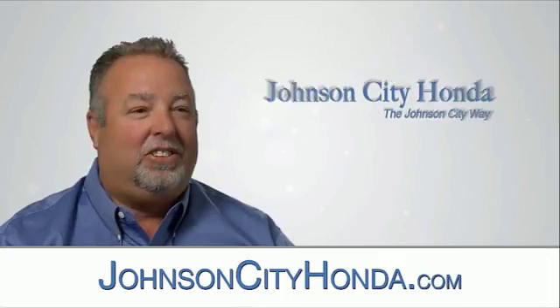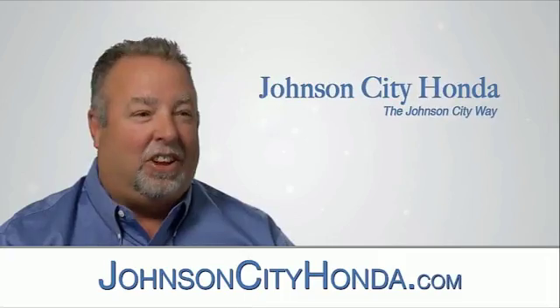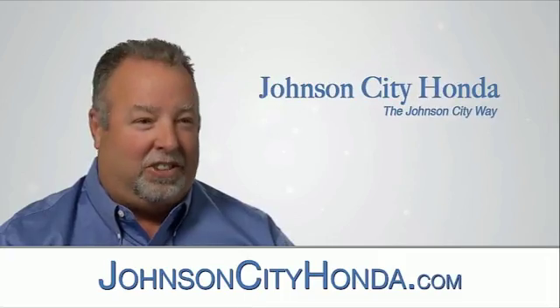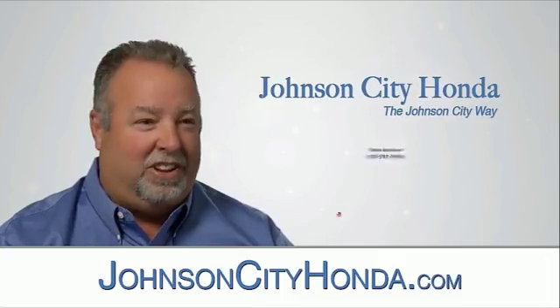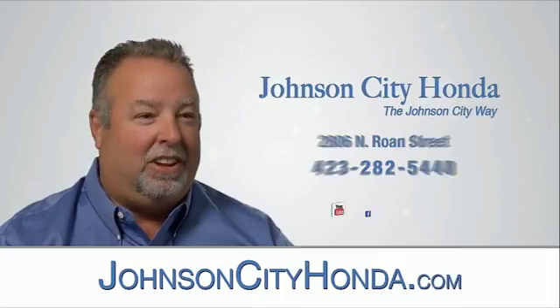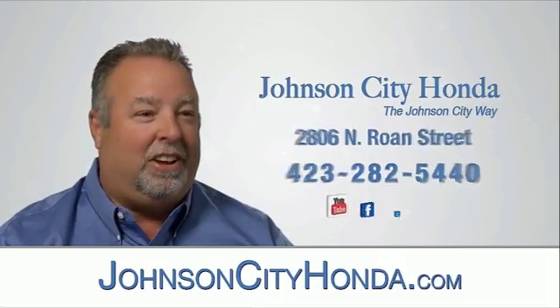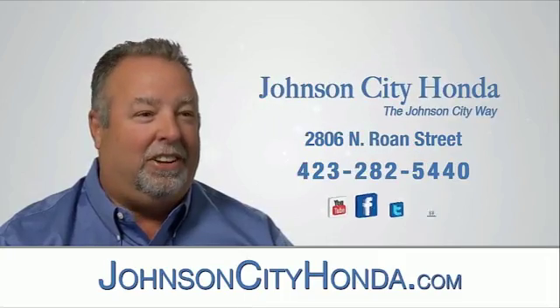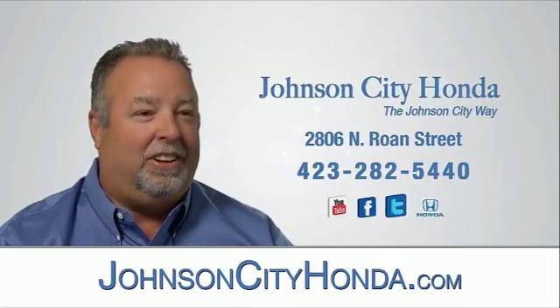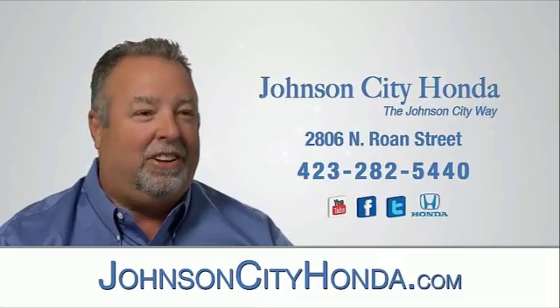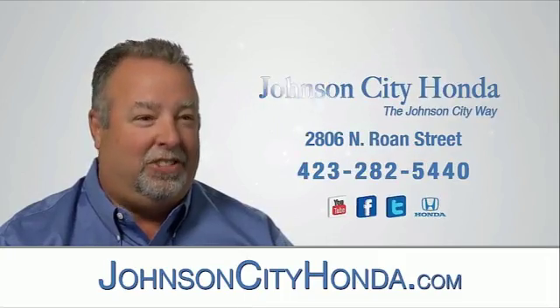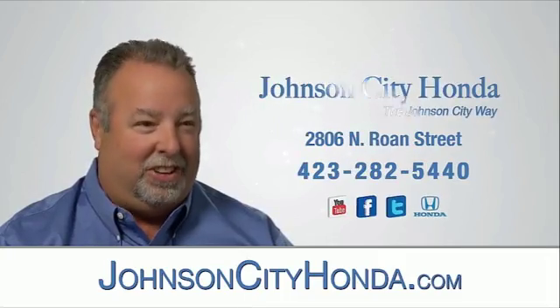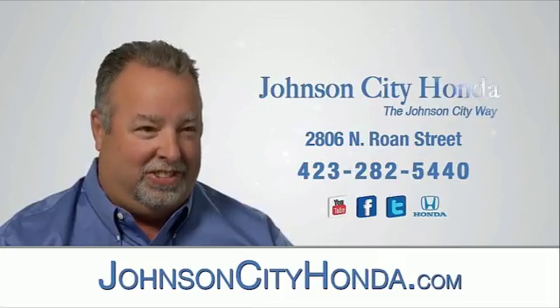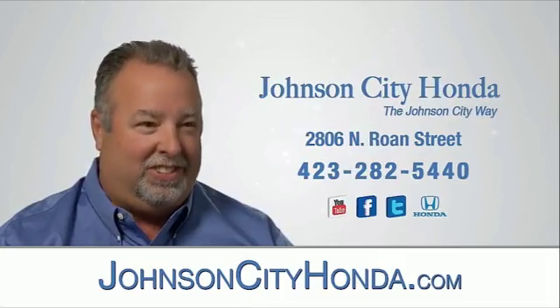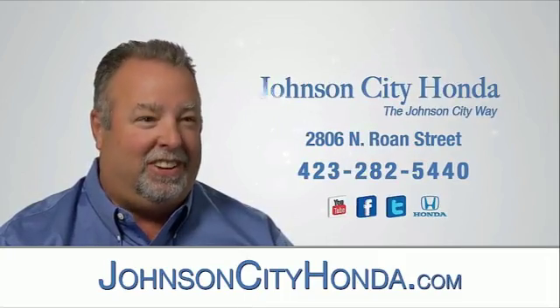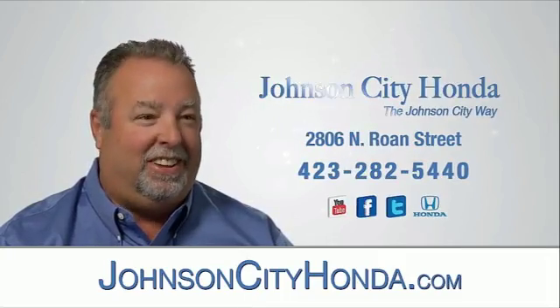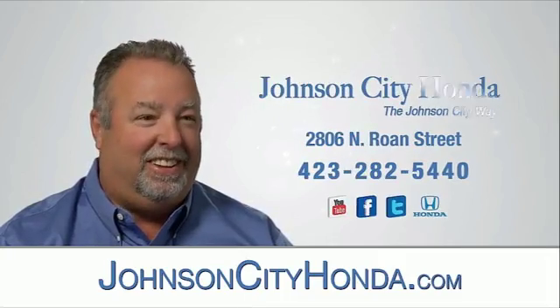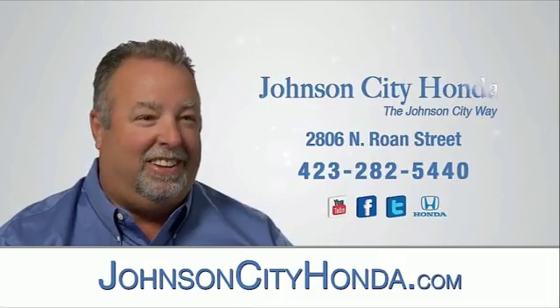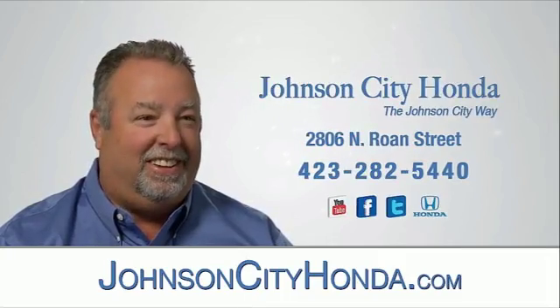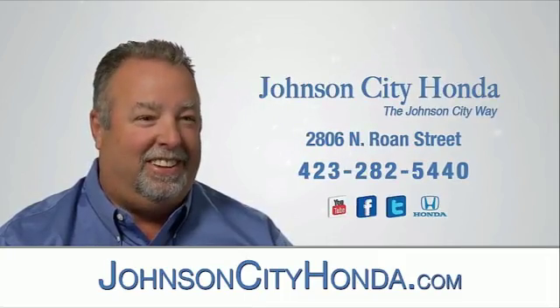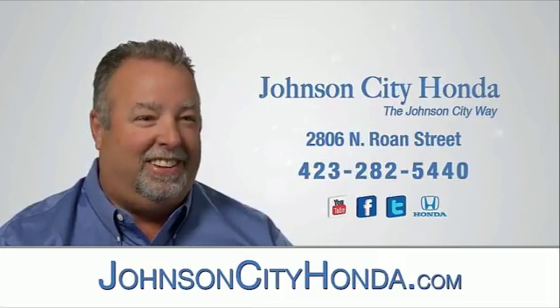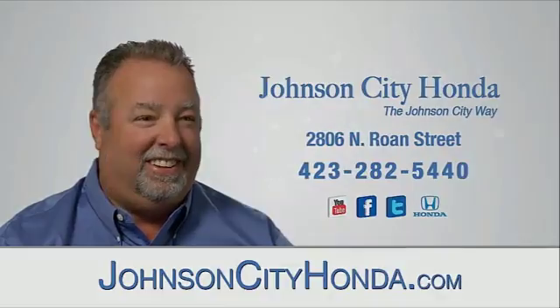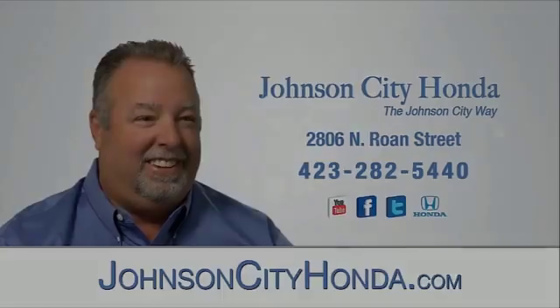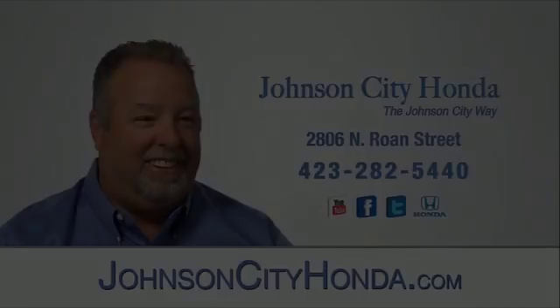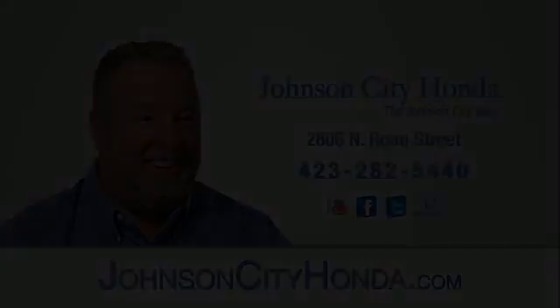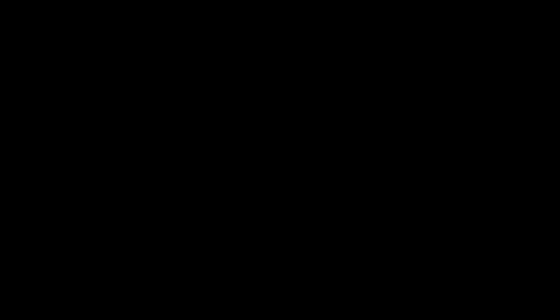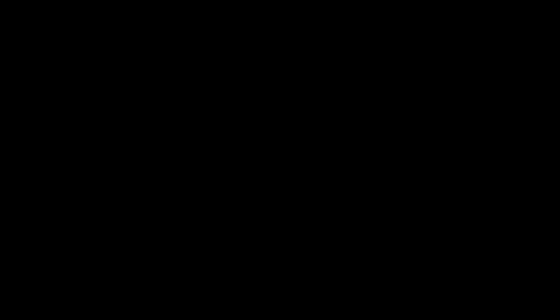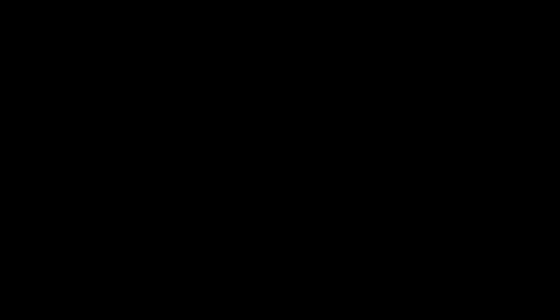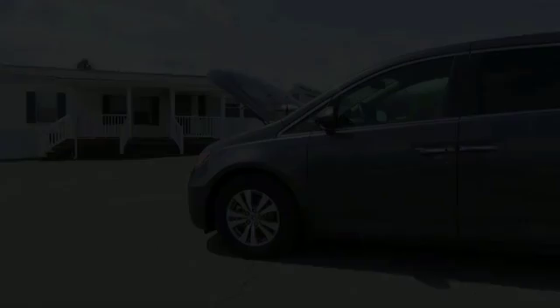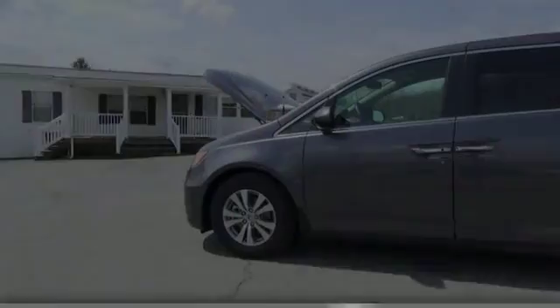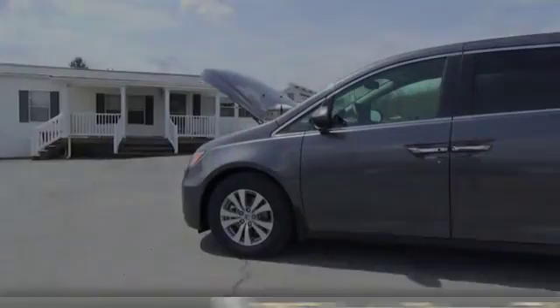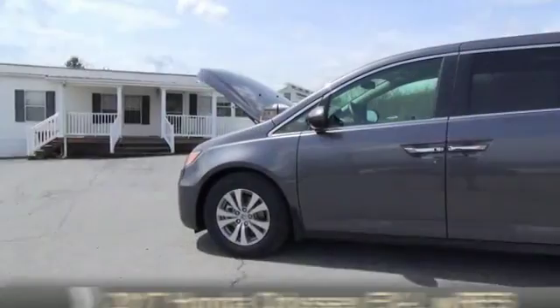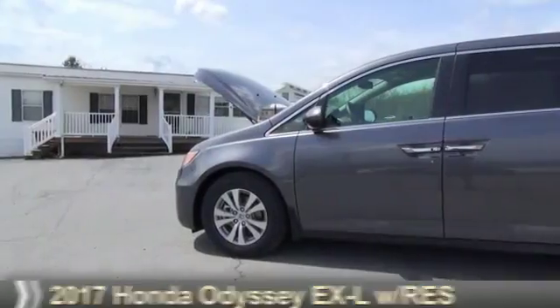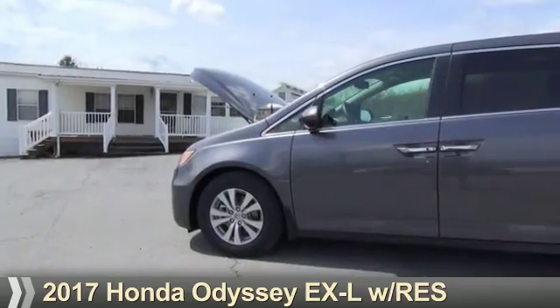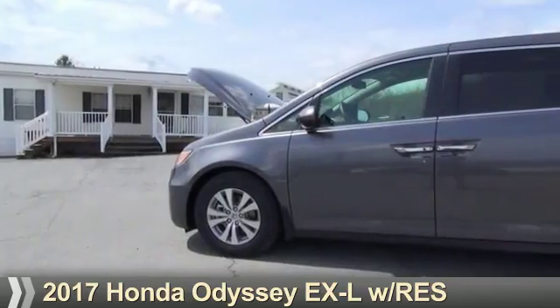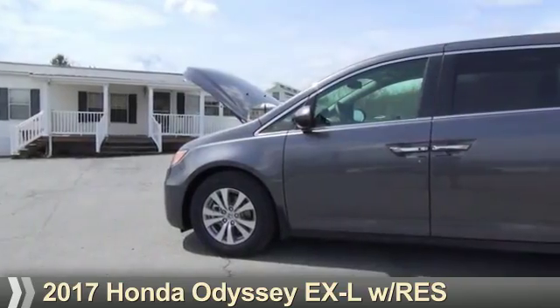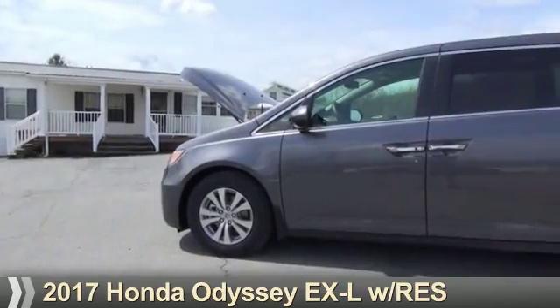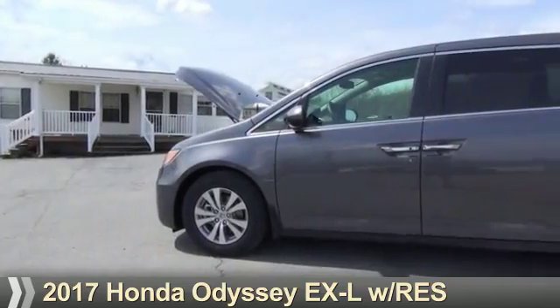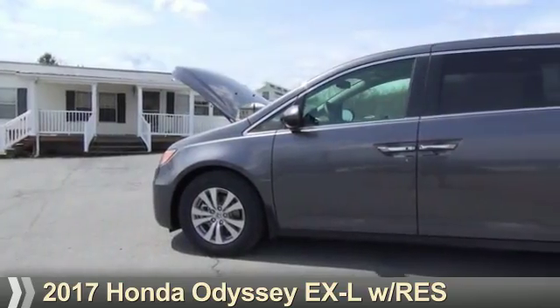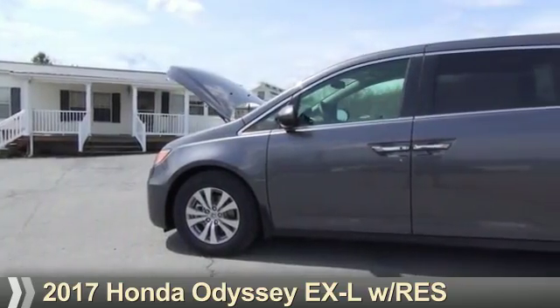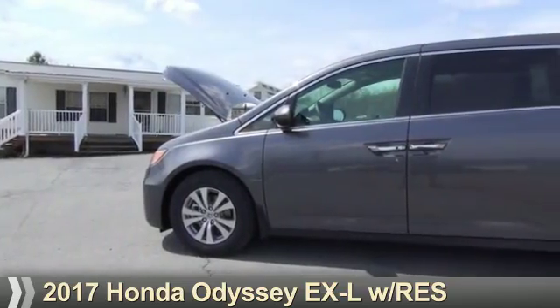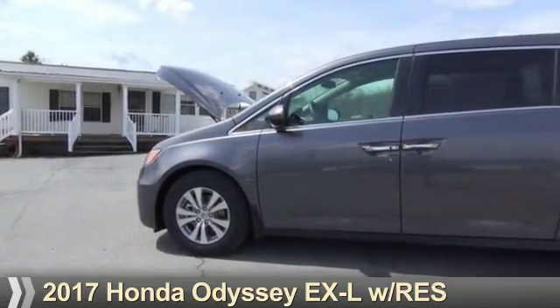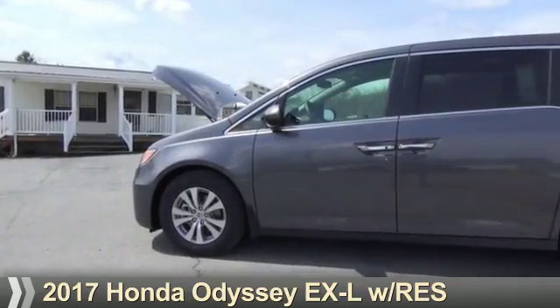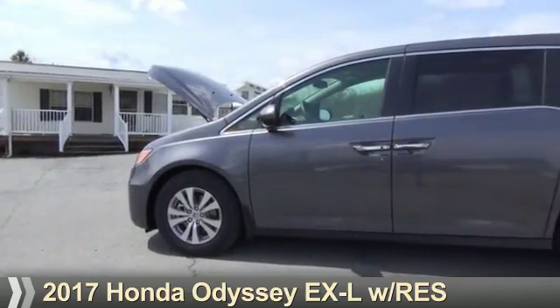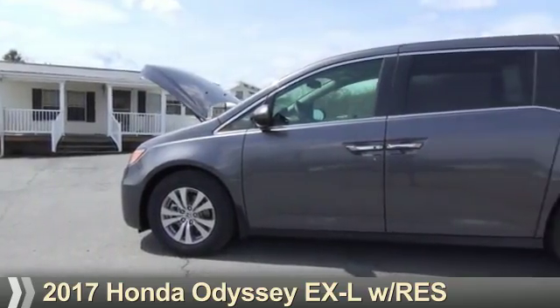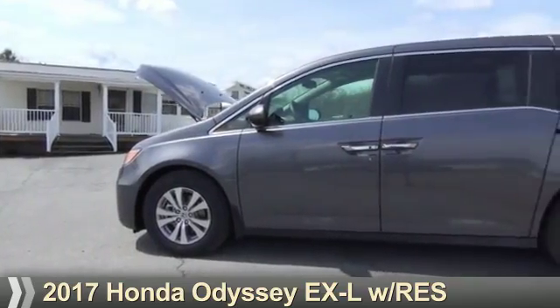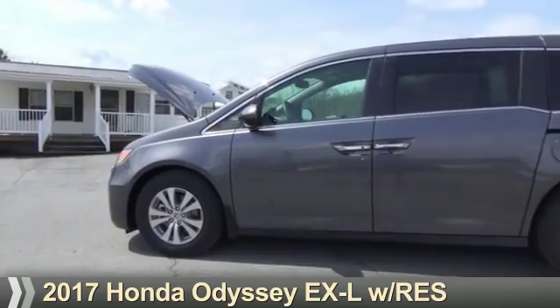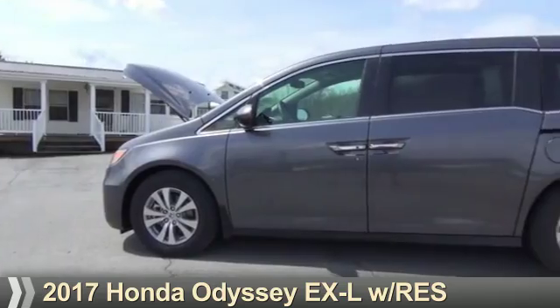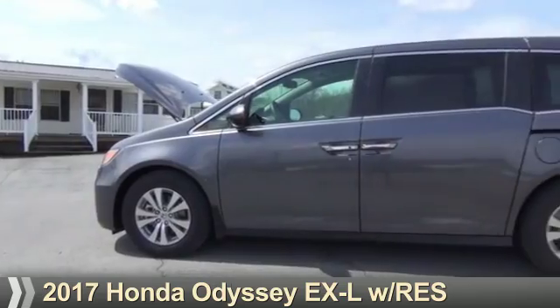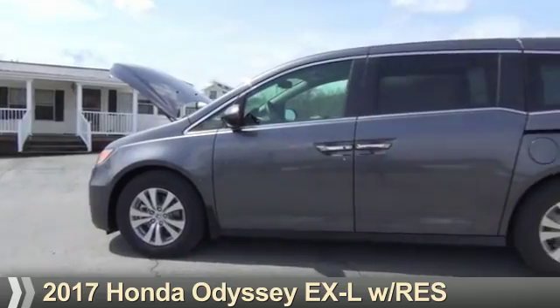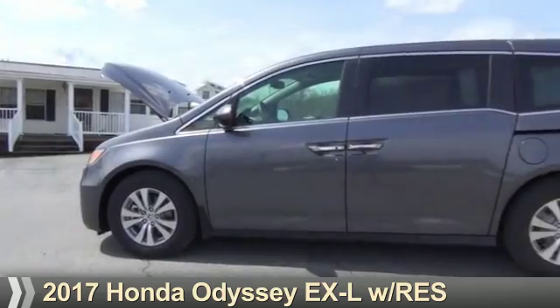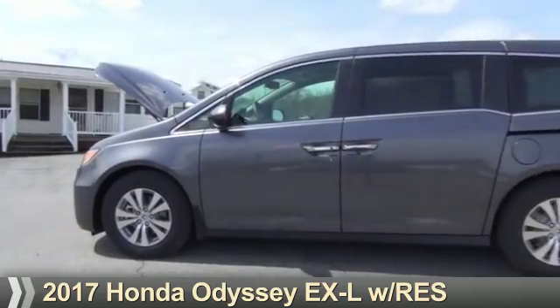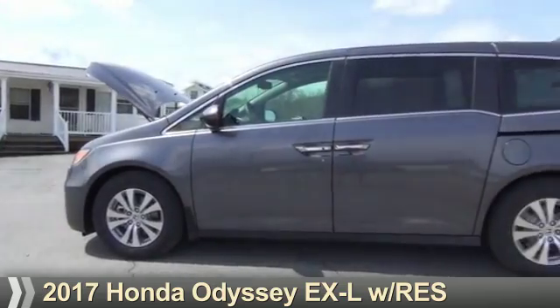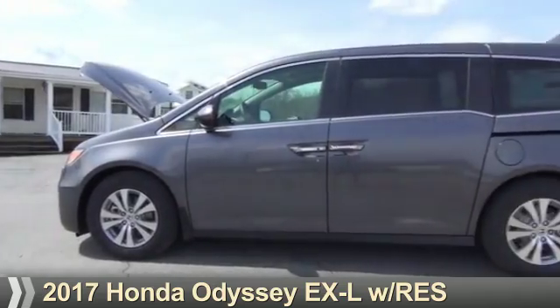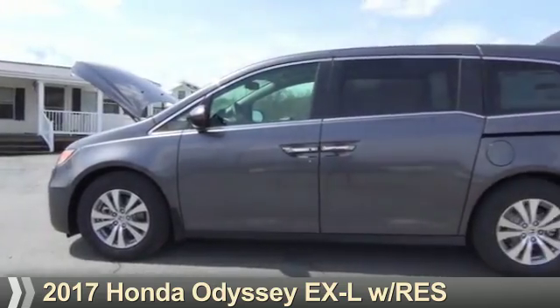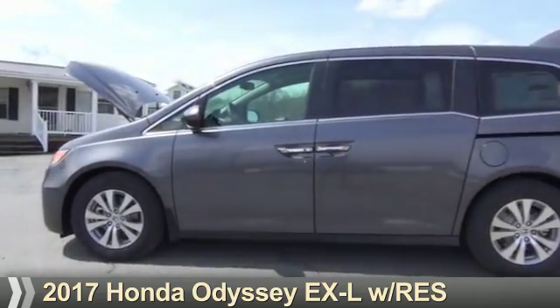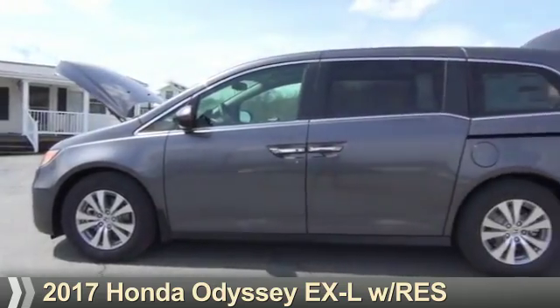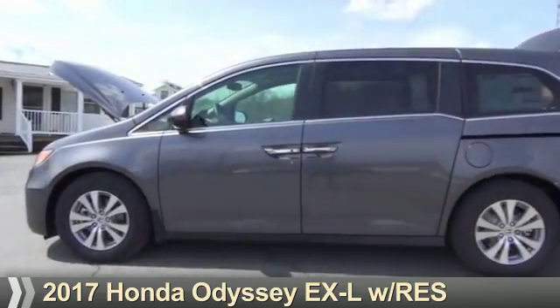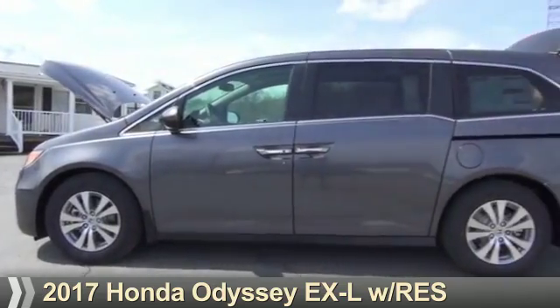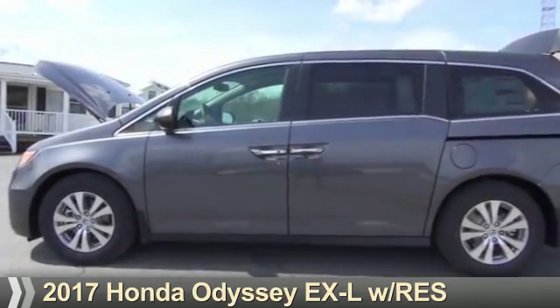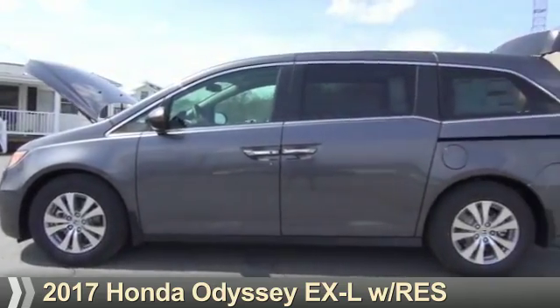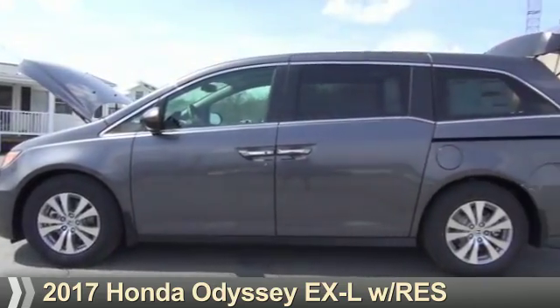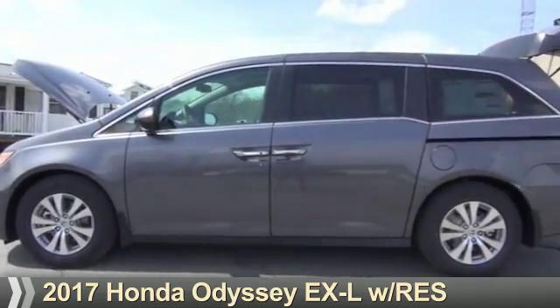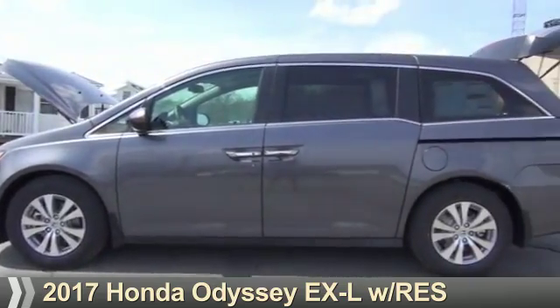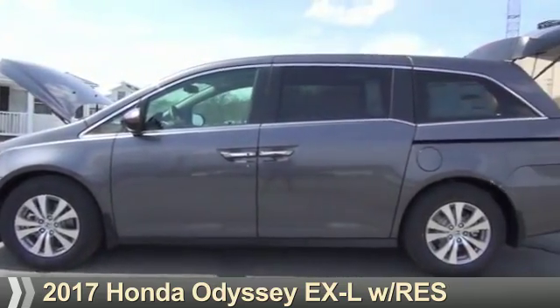Johnson City Honda, Johnson City. Presenting the 2017 Honda Odyssey.